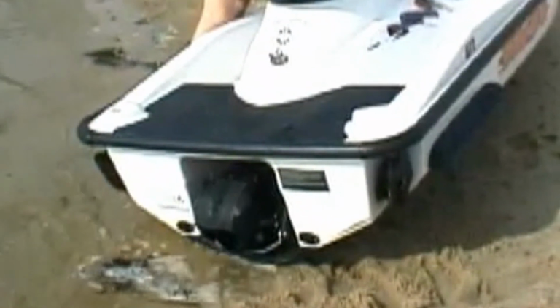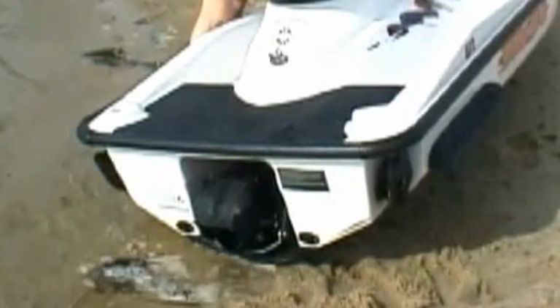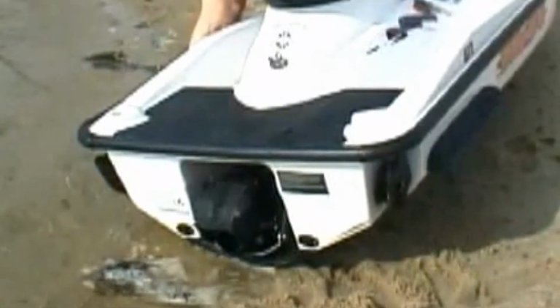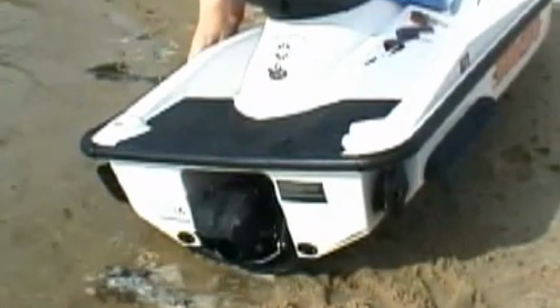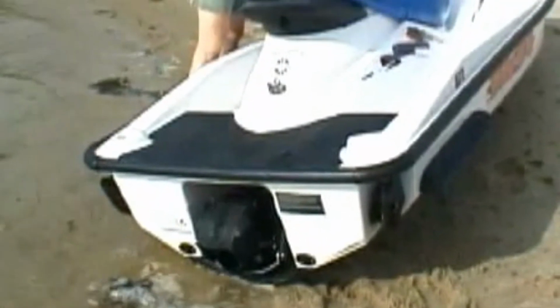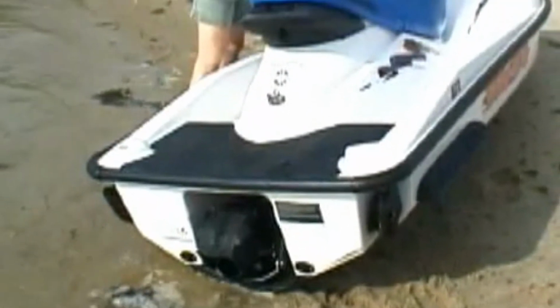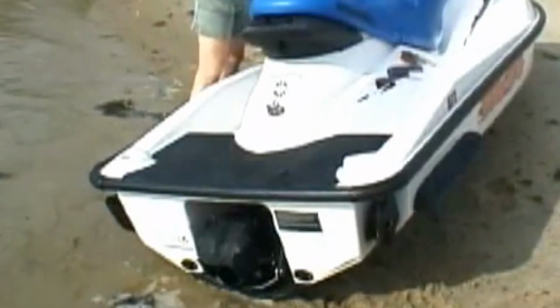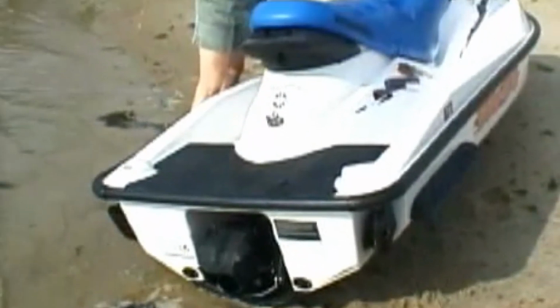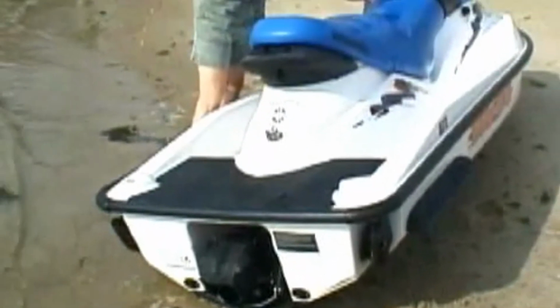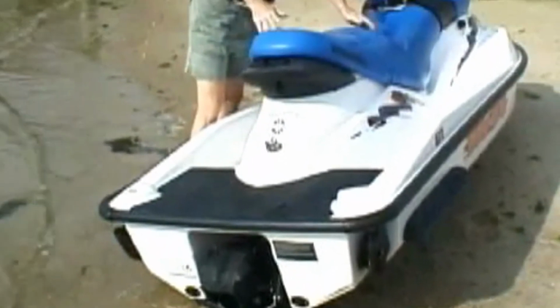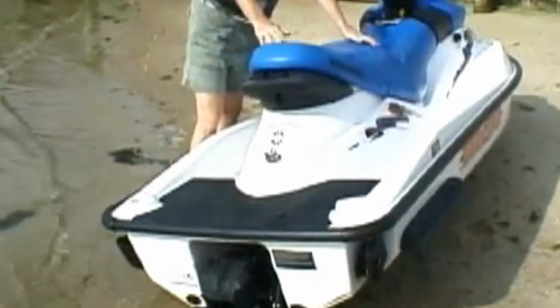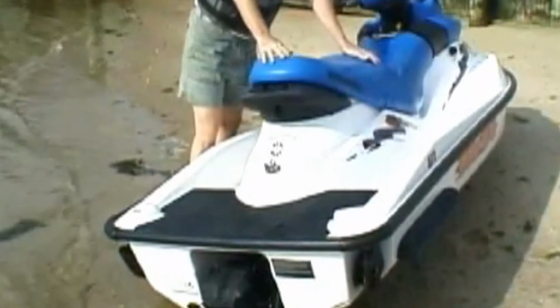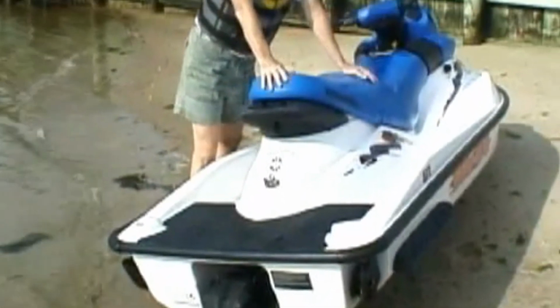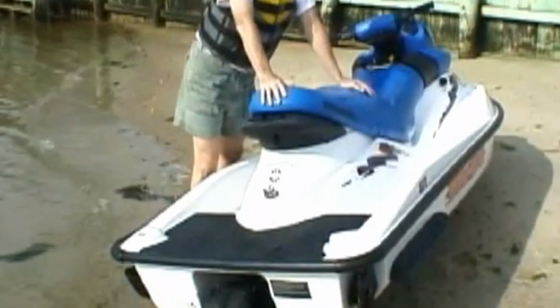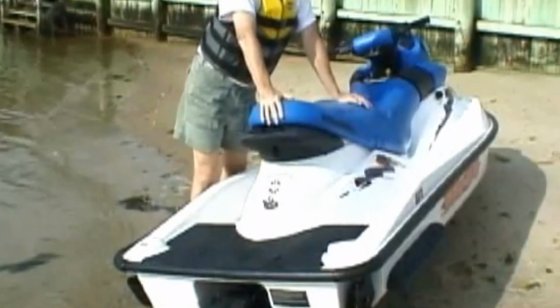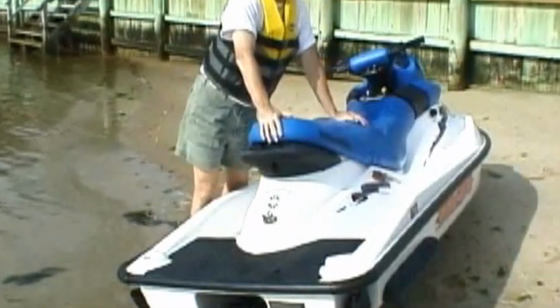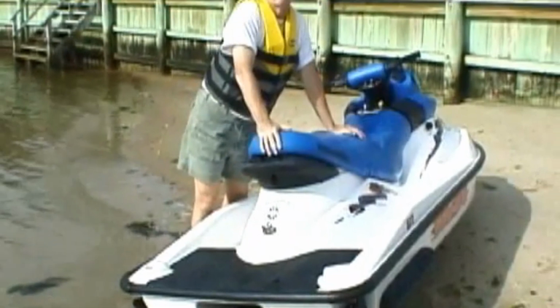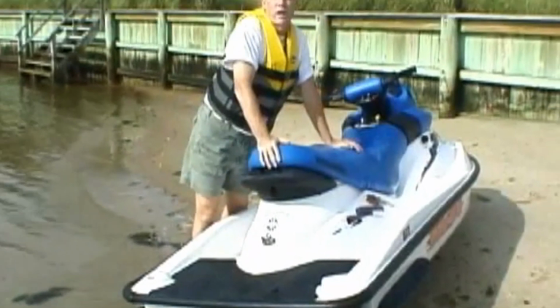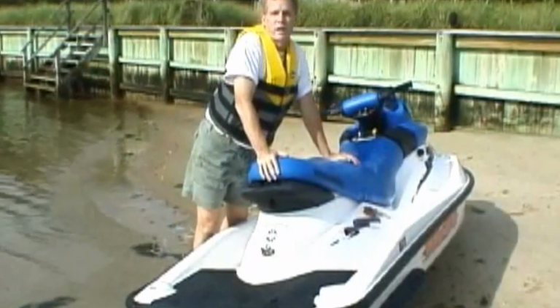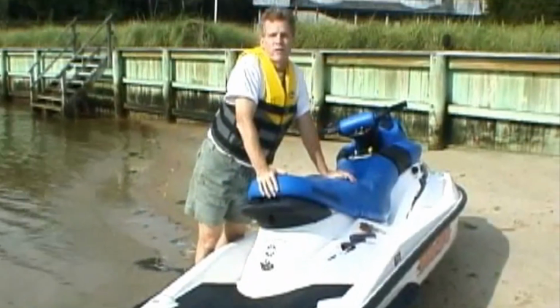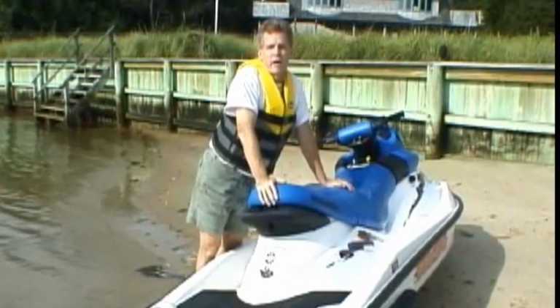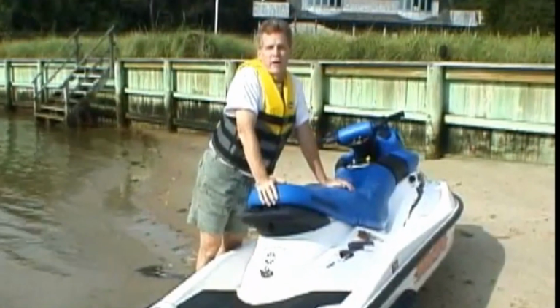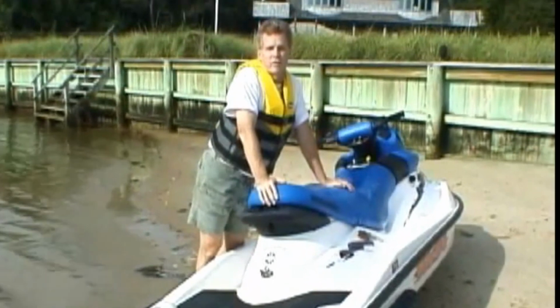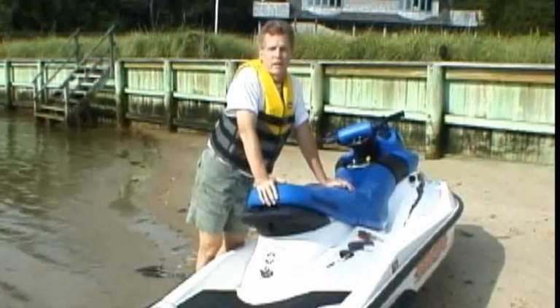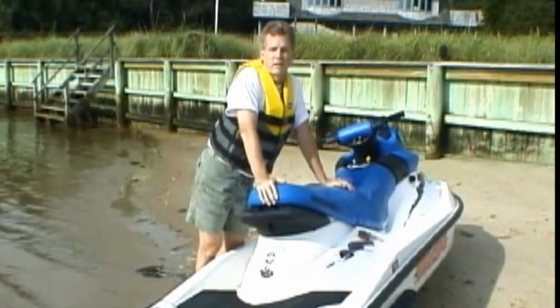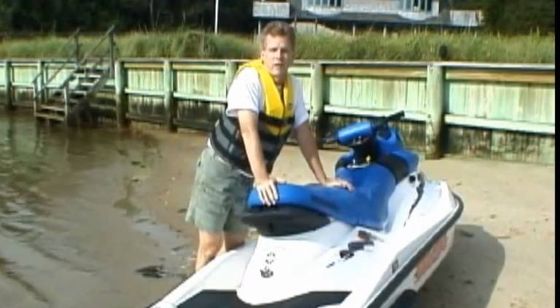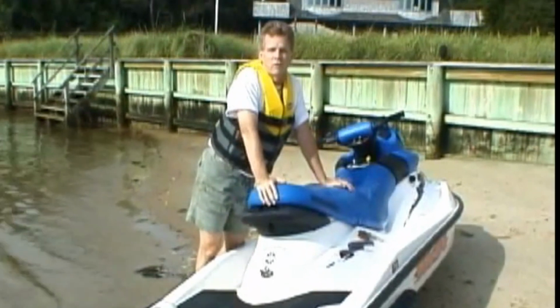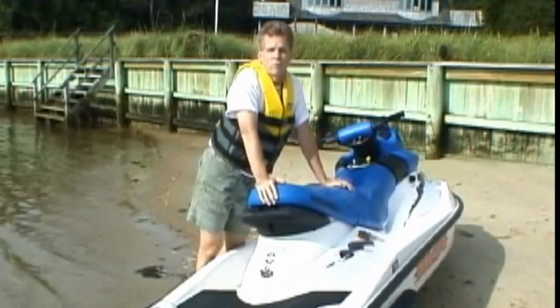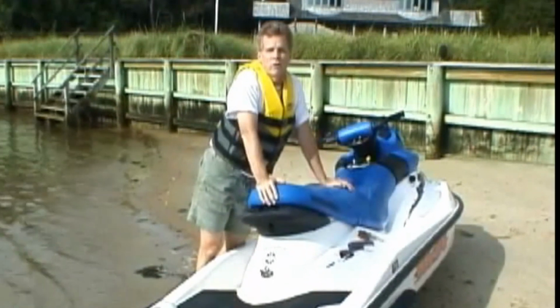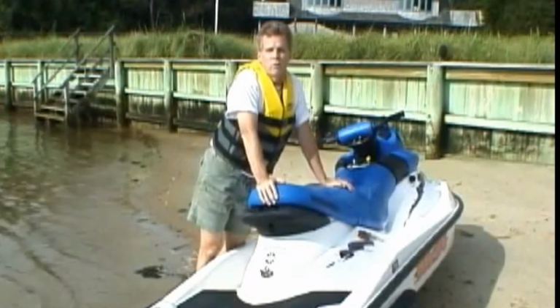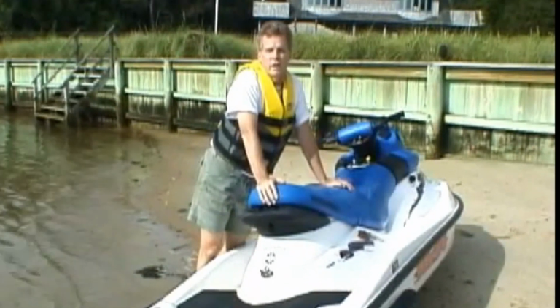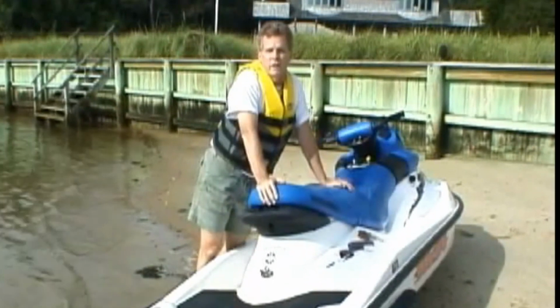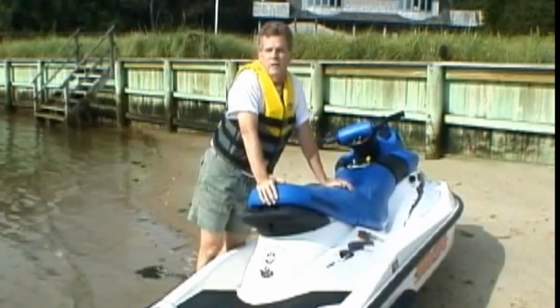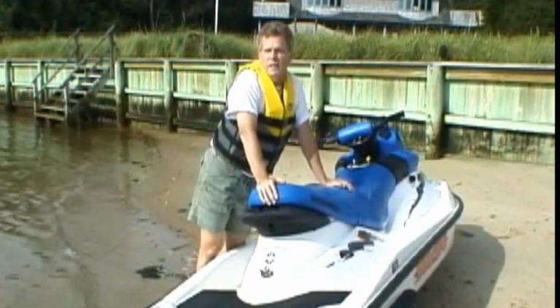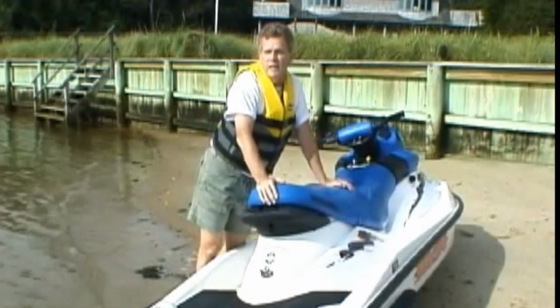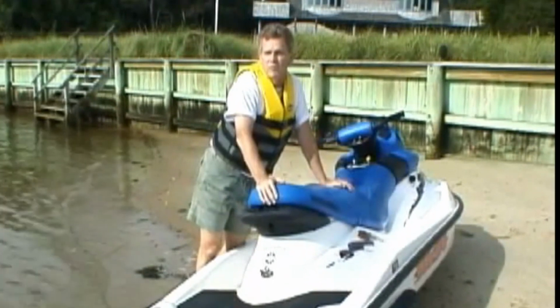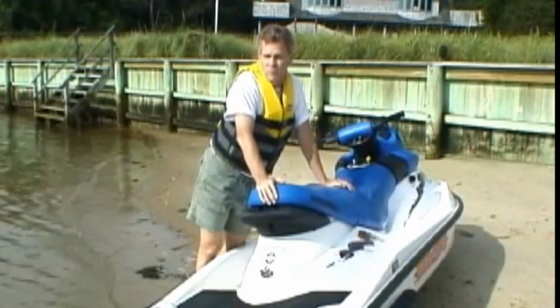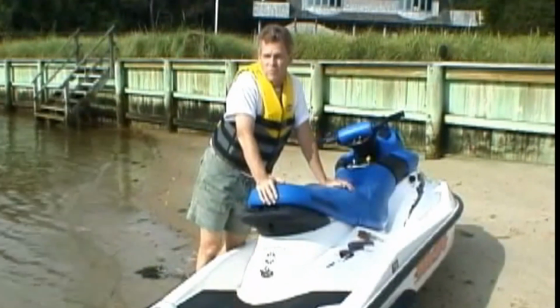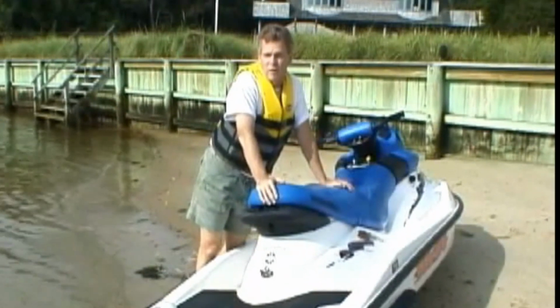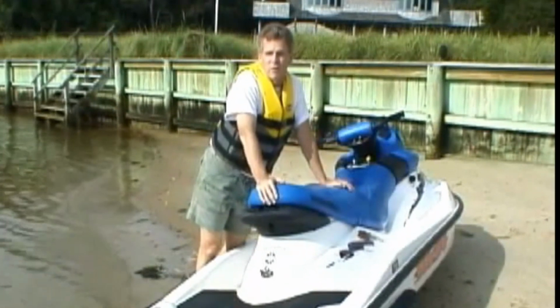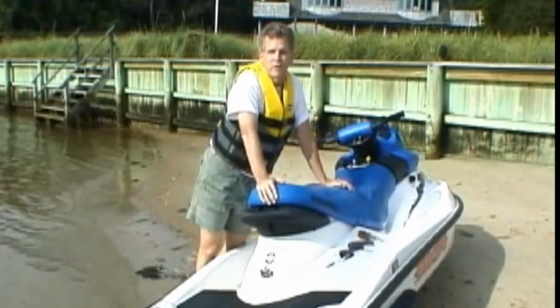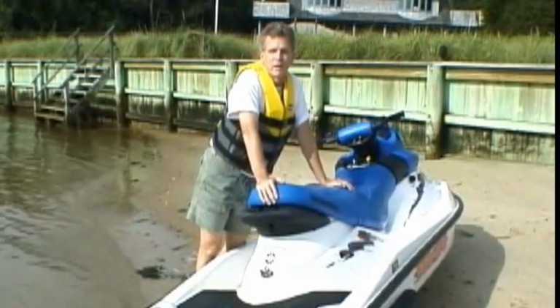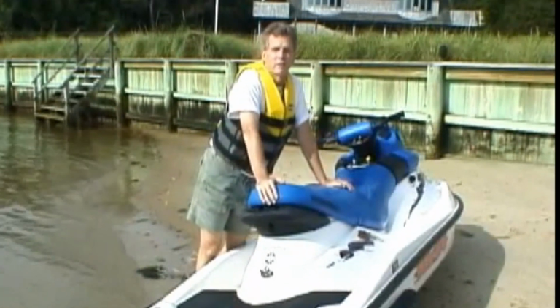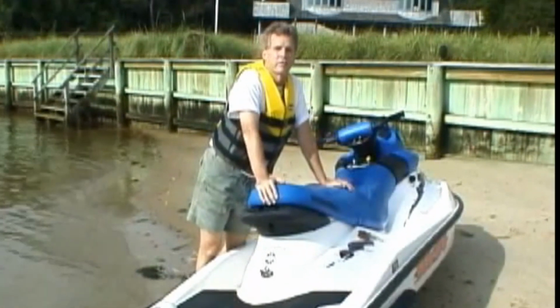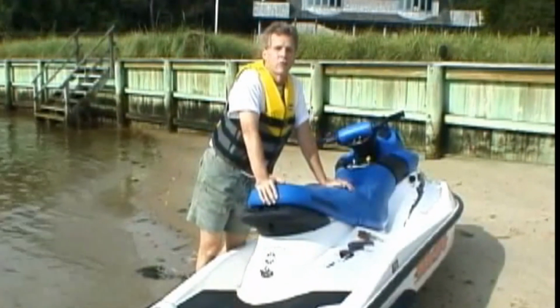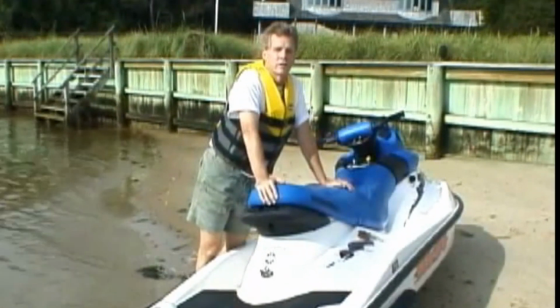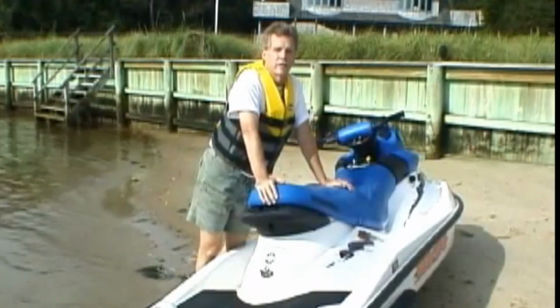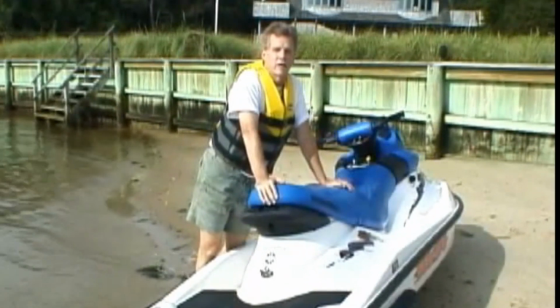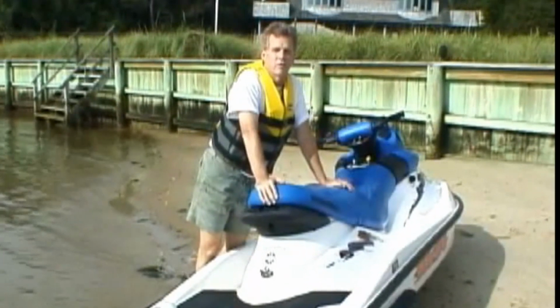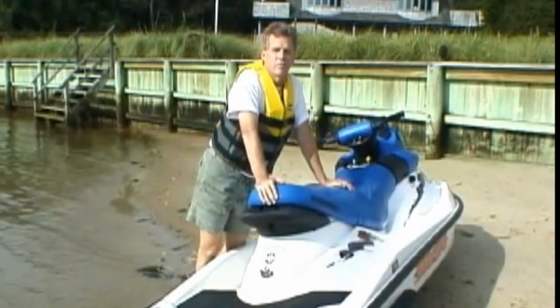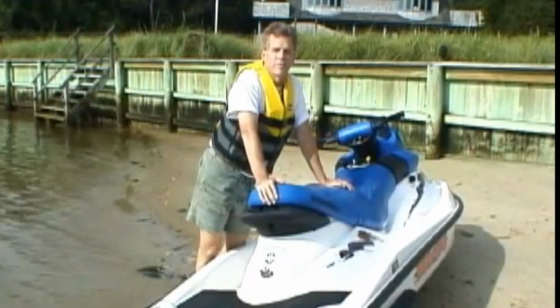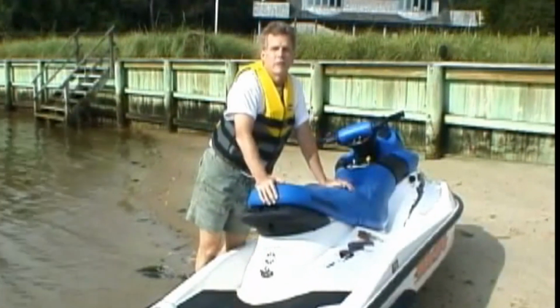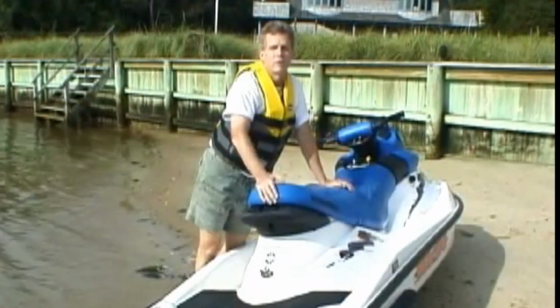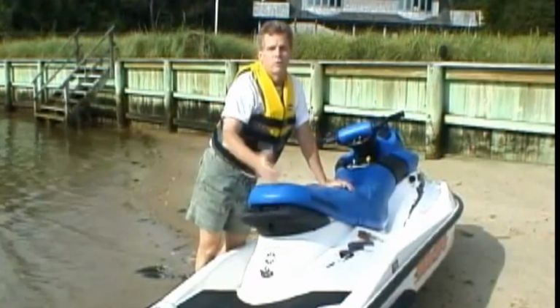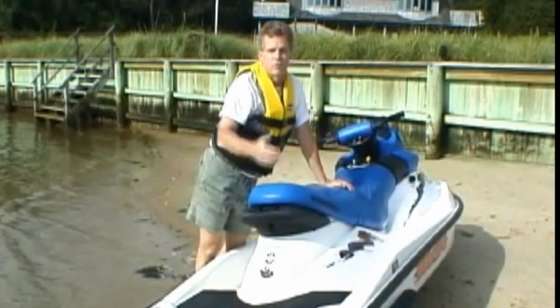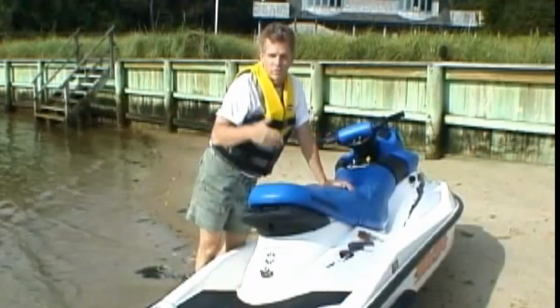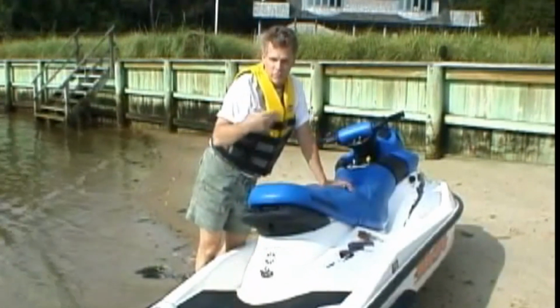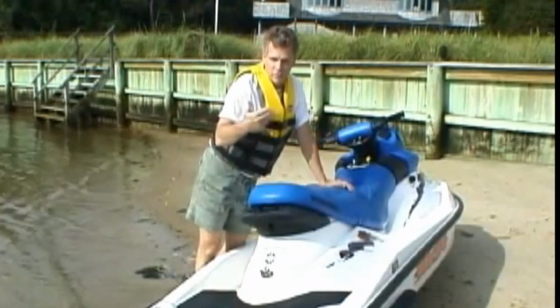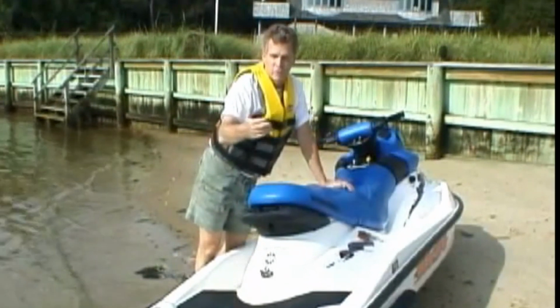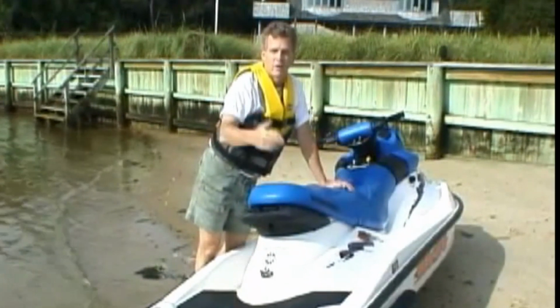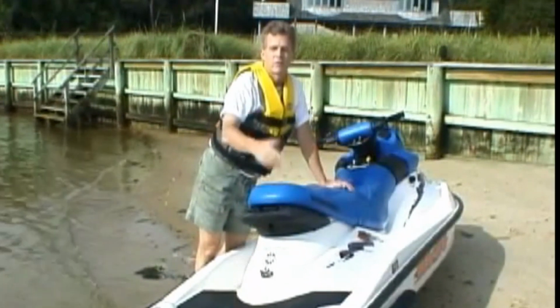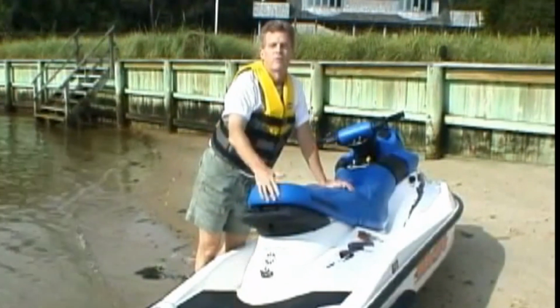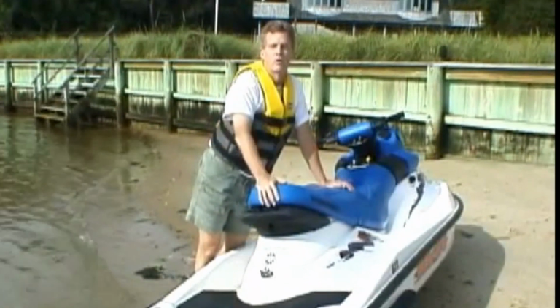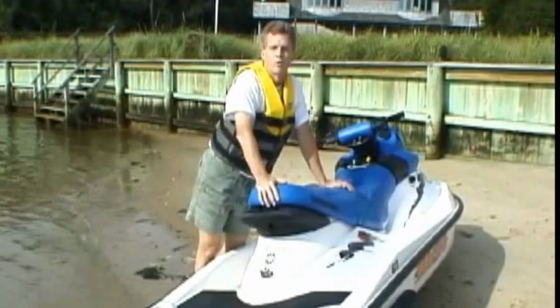It's the same thing that happens when a jet airliner lands on the runway and the engines rev up again to slow it down — you just divert the thrust forward.